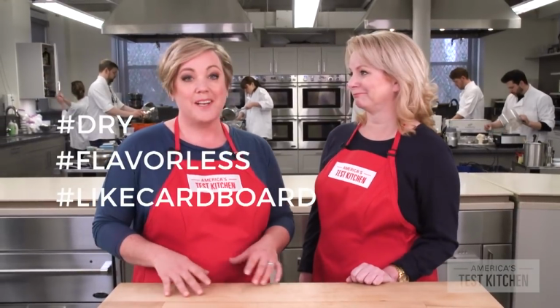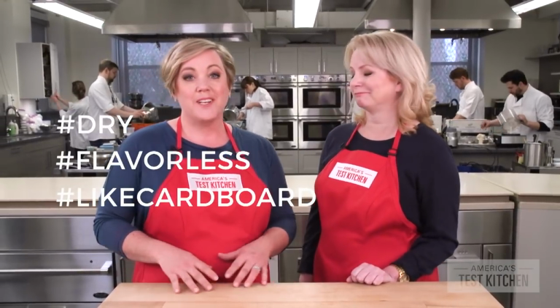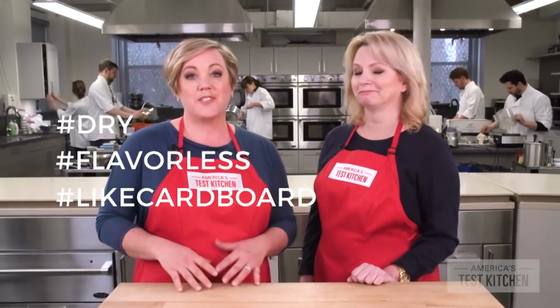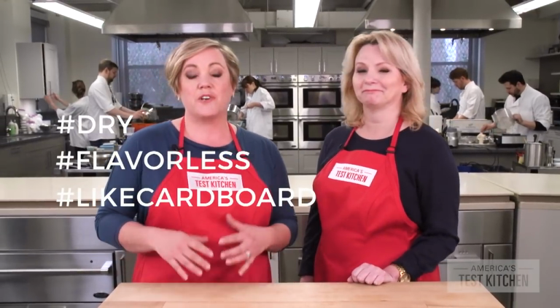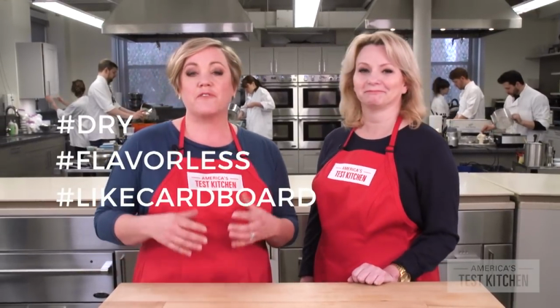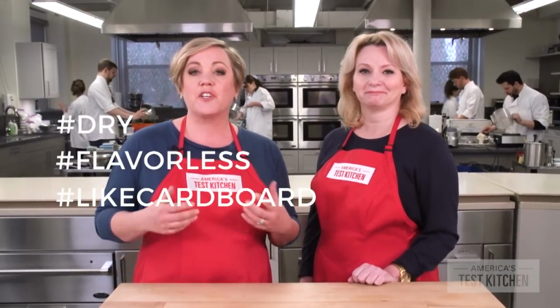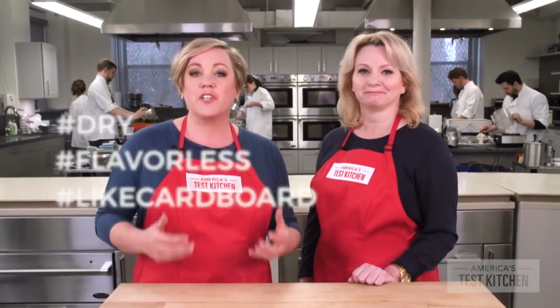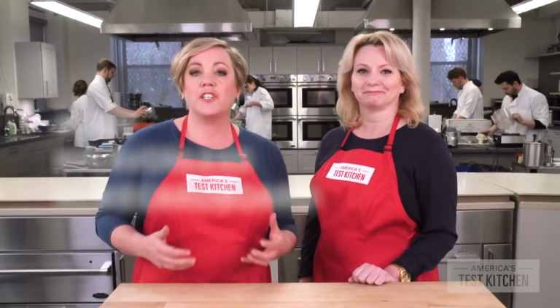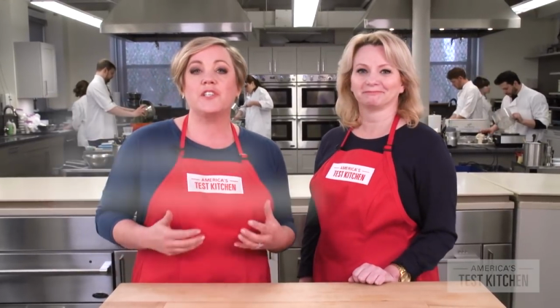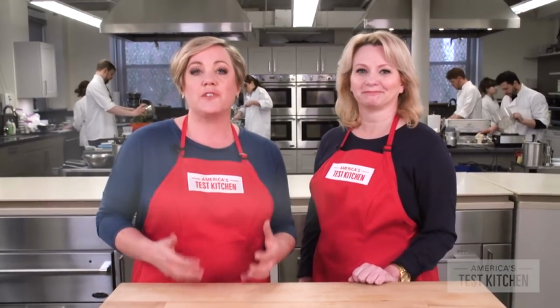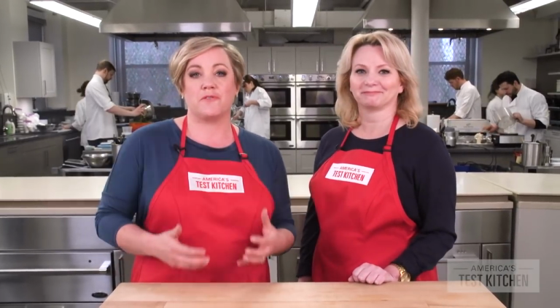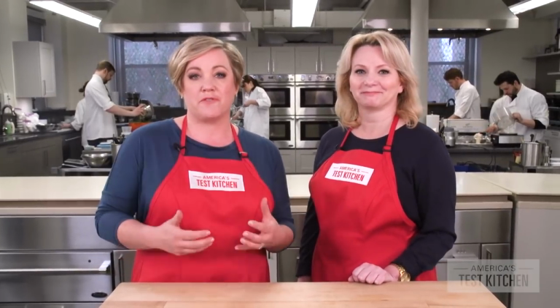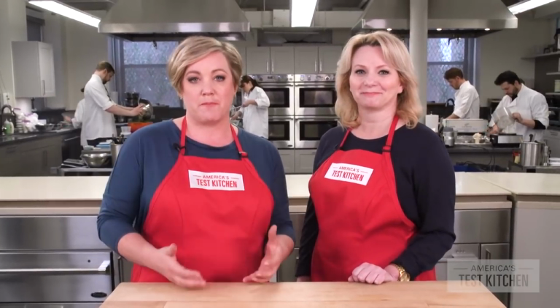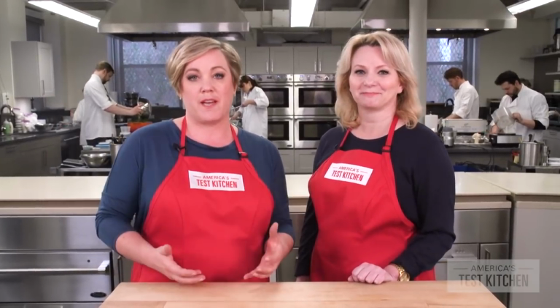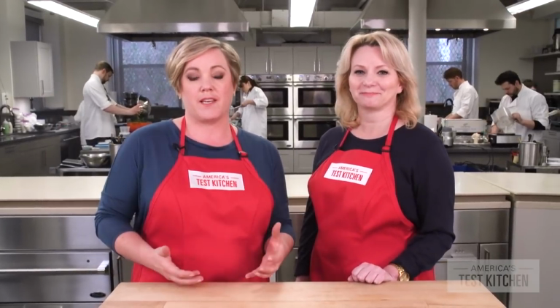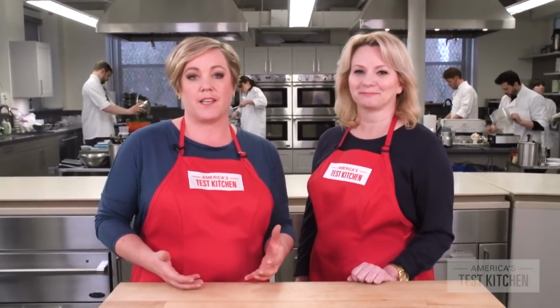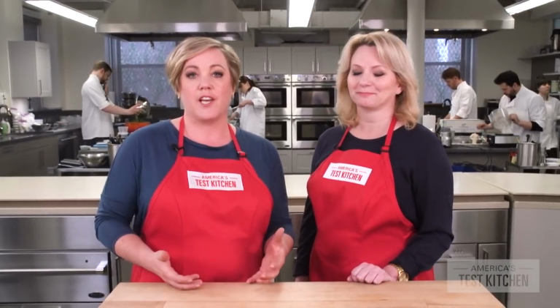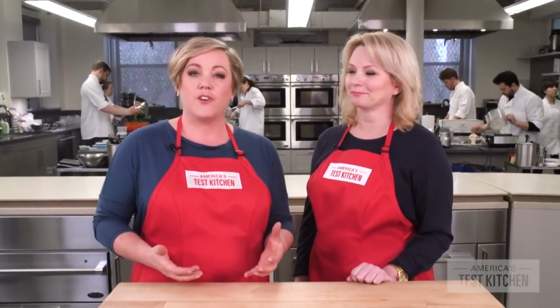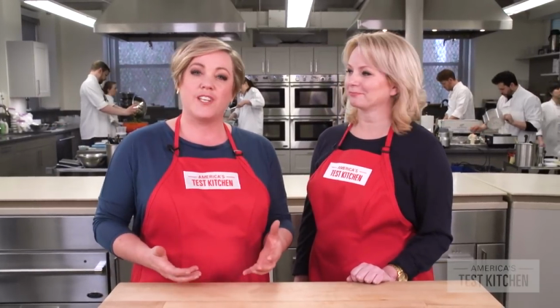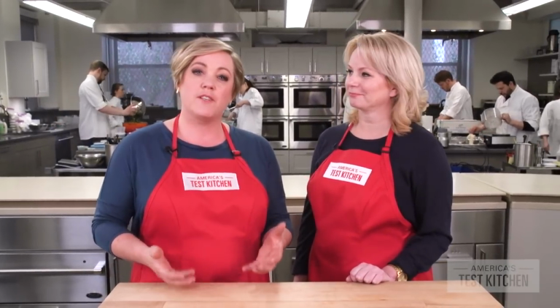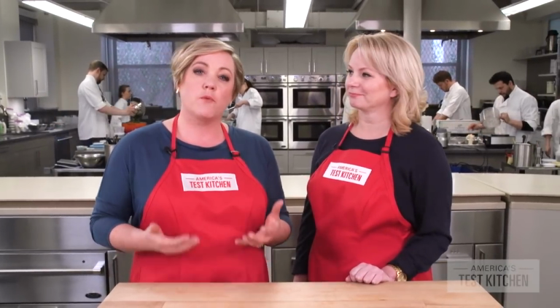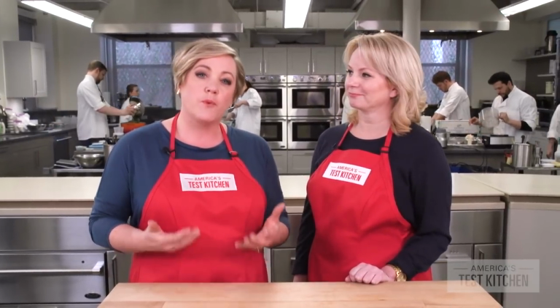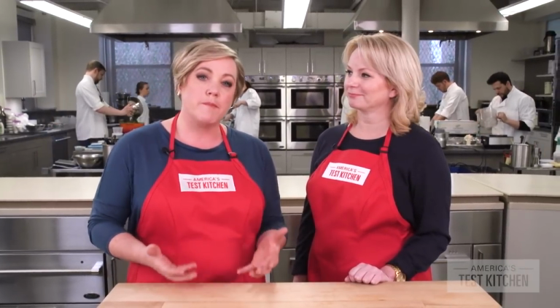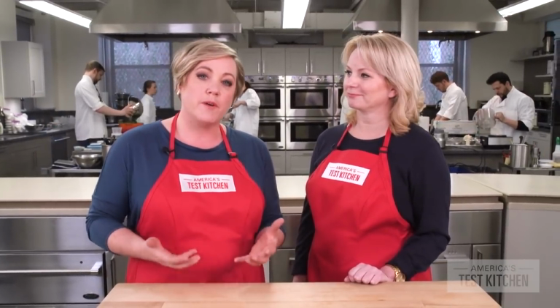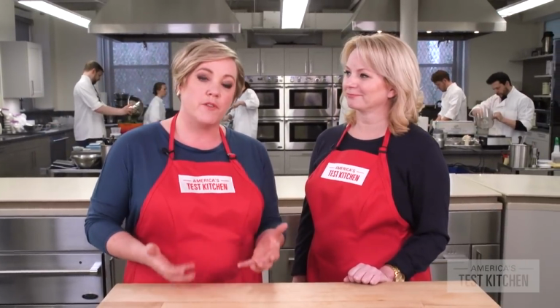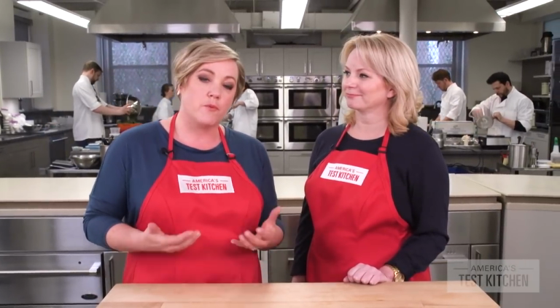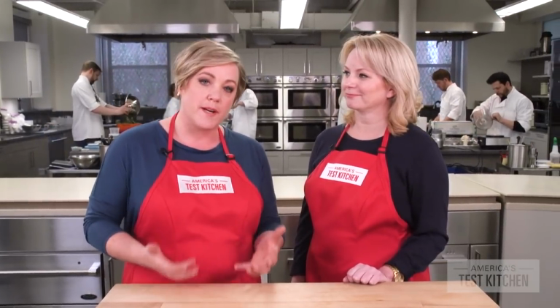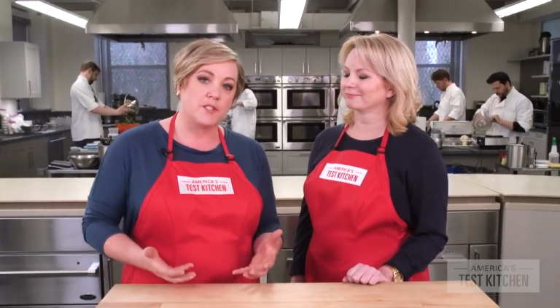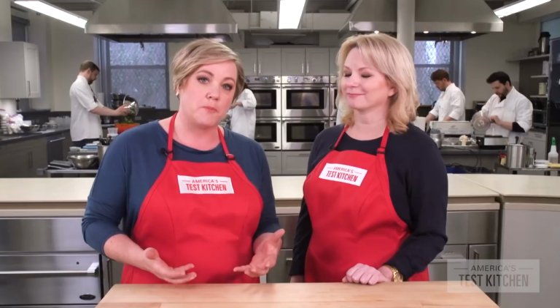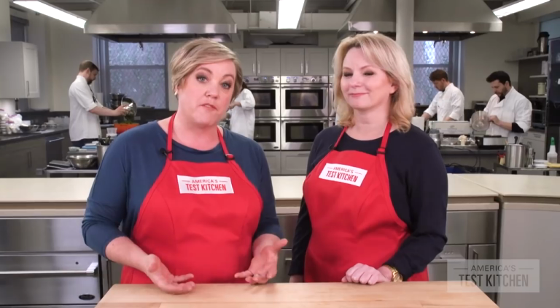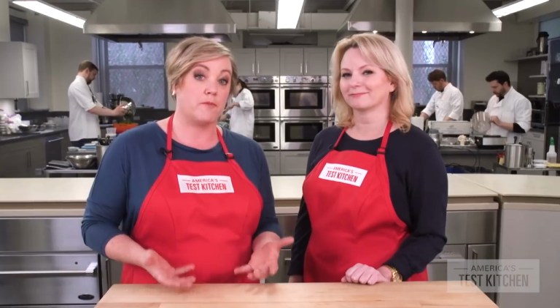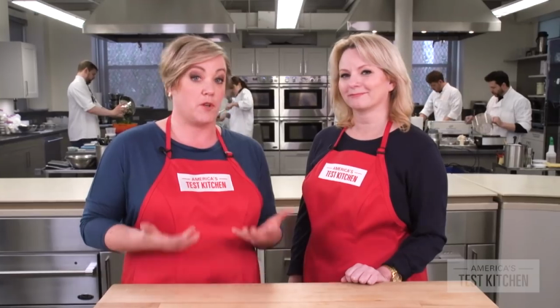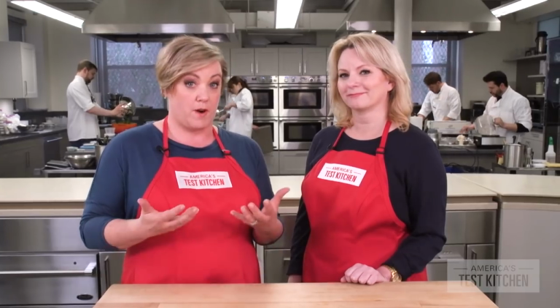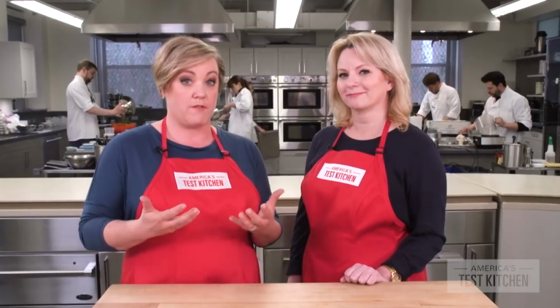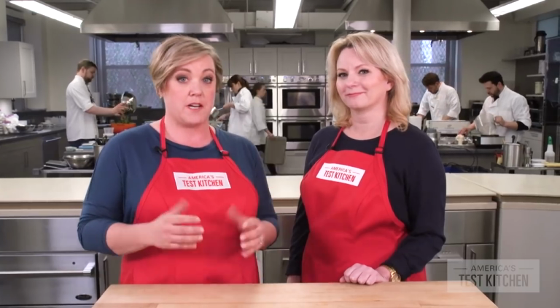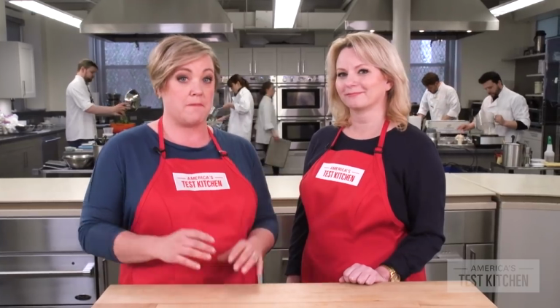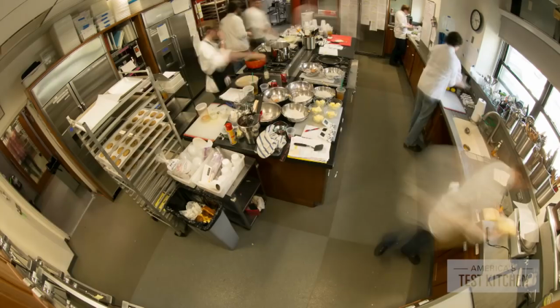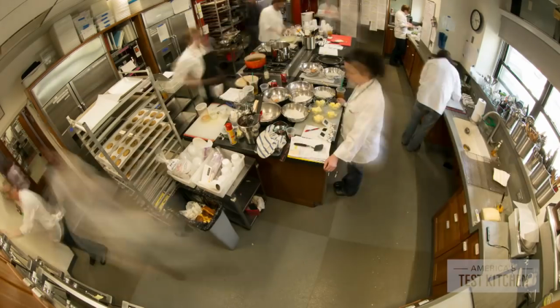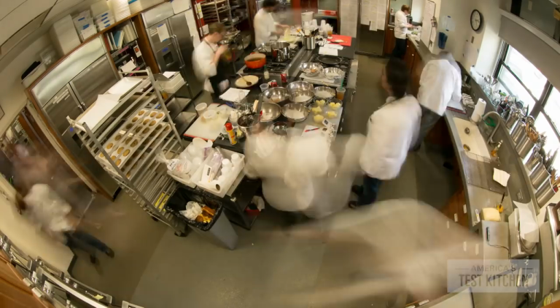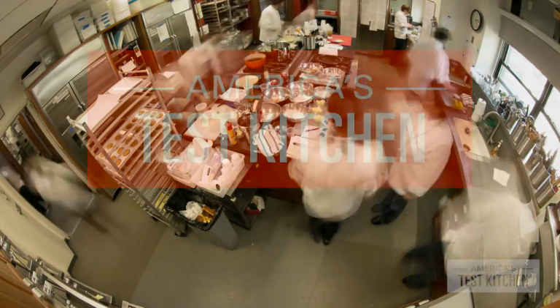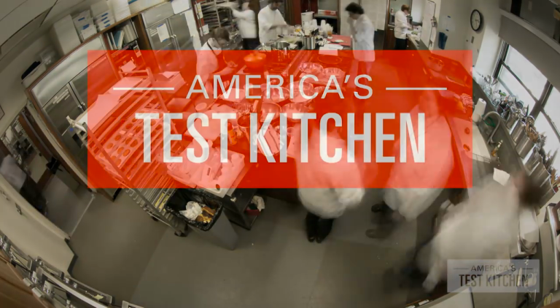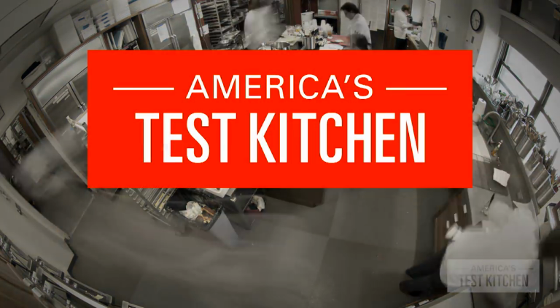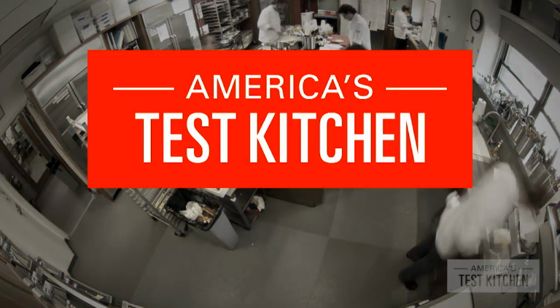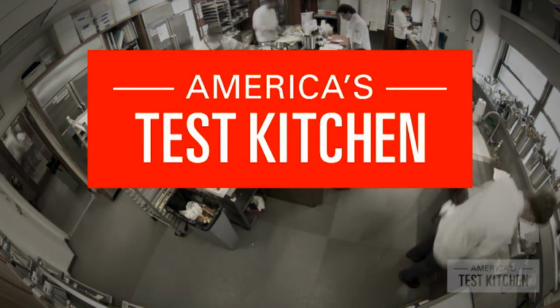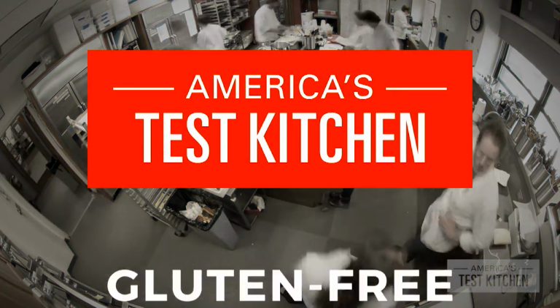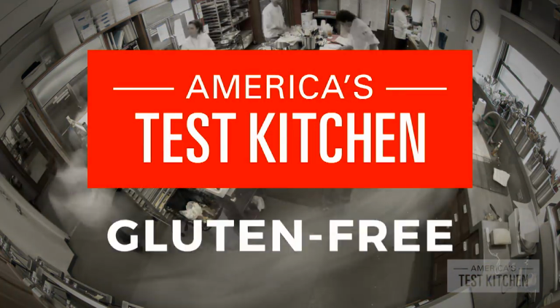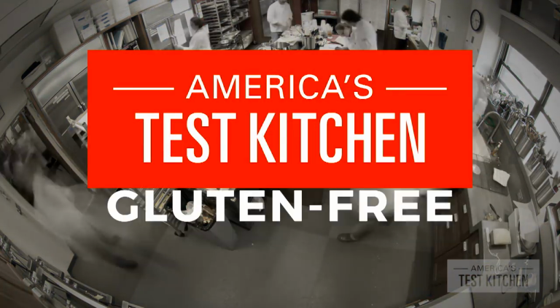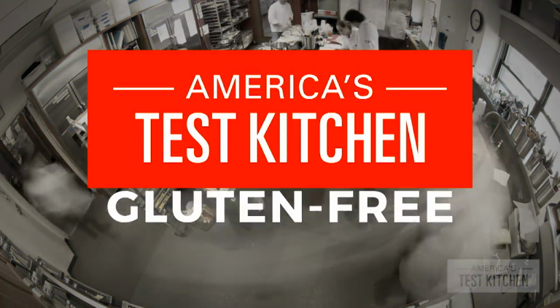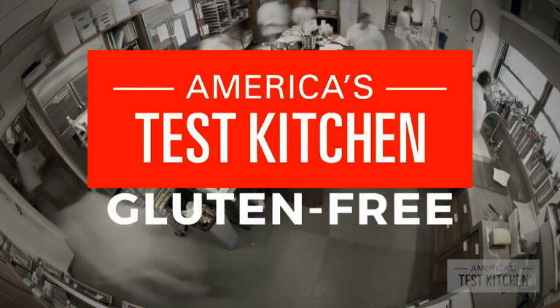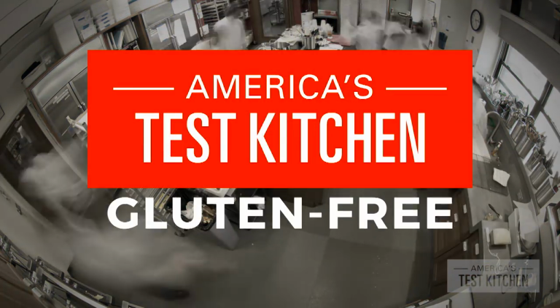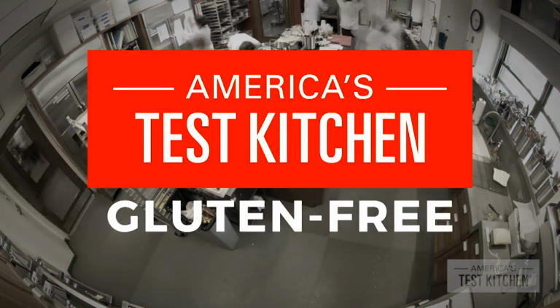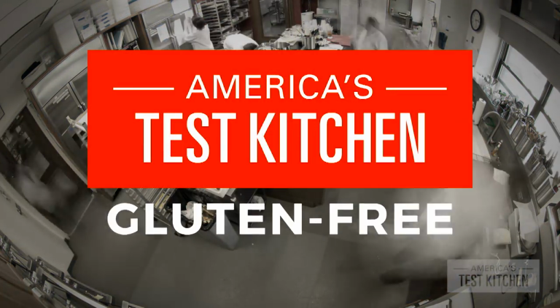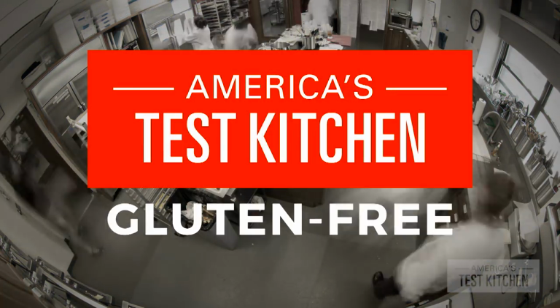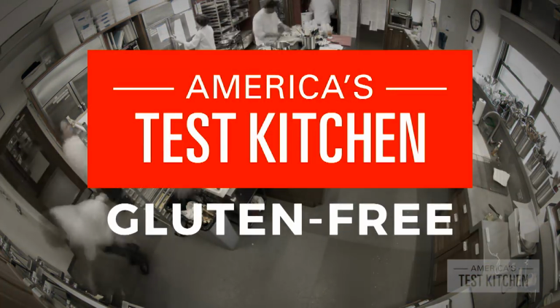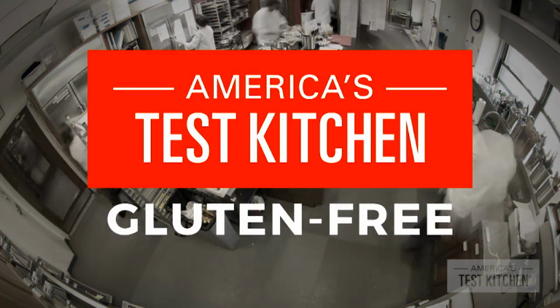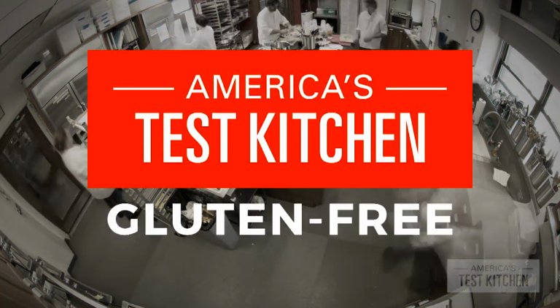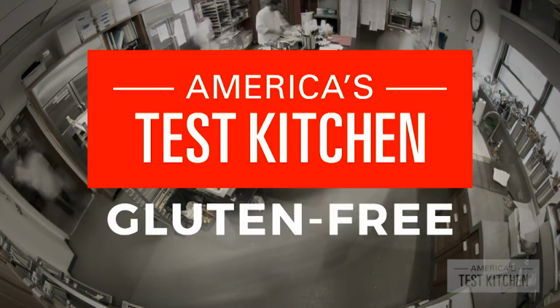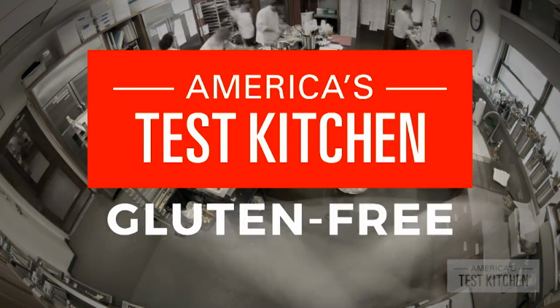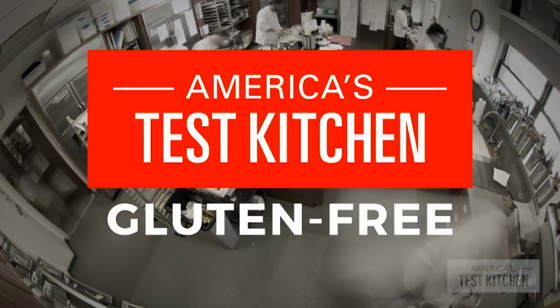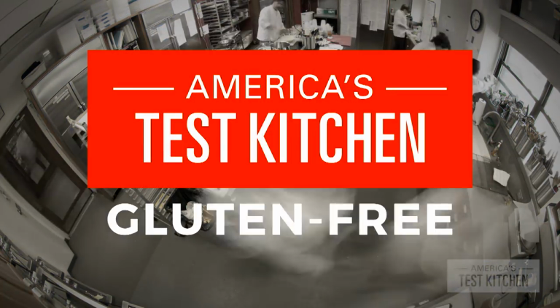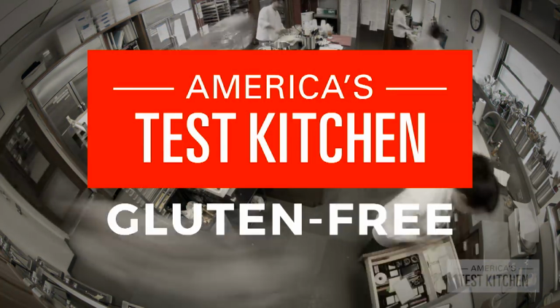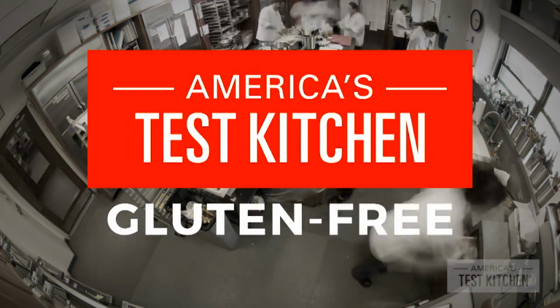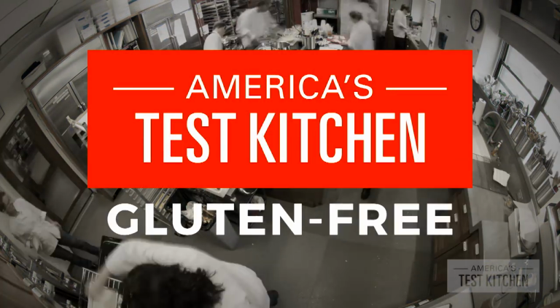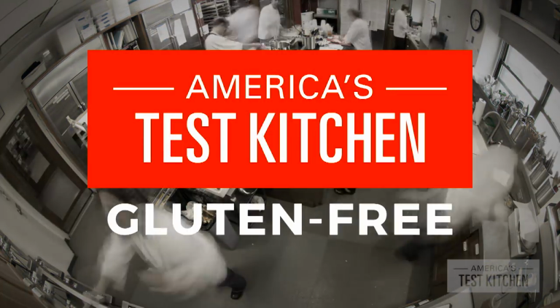So for good gluten-free baking, you need to rebuild the recipe from the ground up. And for that, you're going to need a test kitchen.